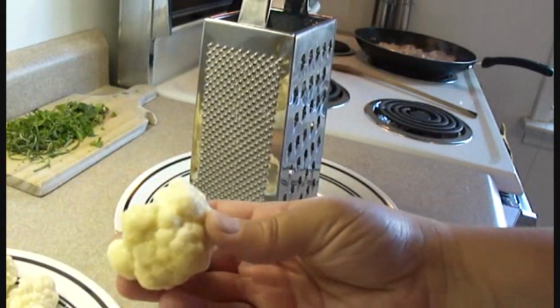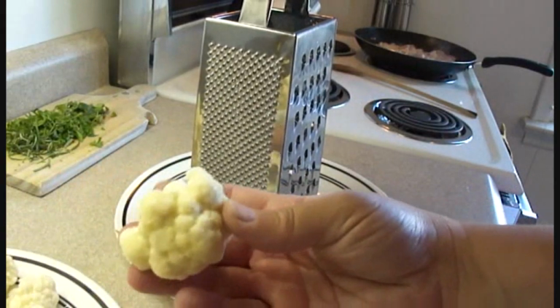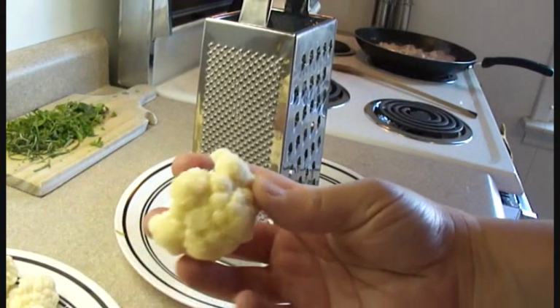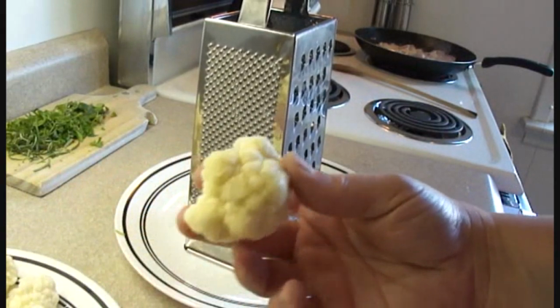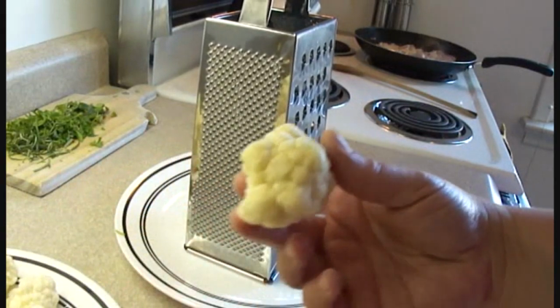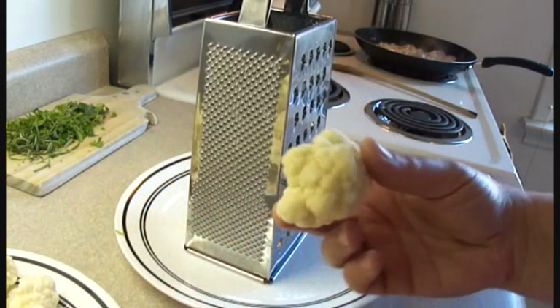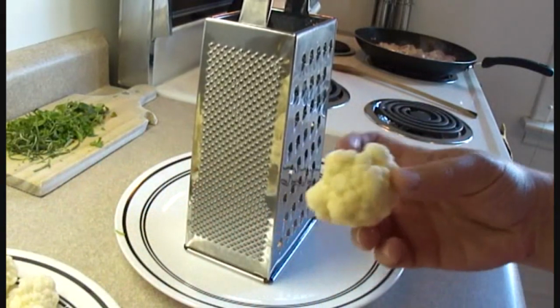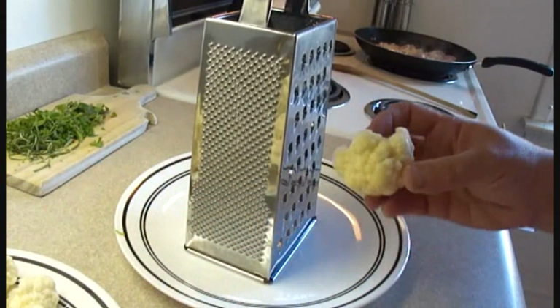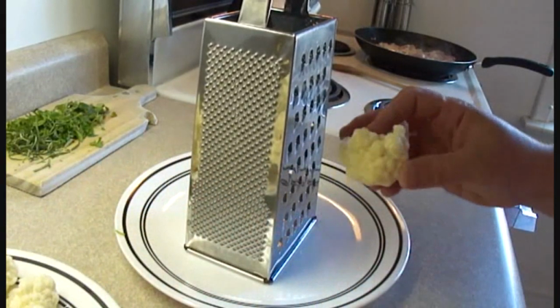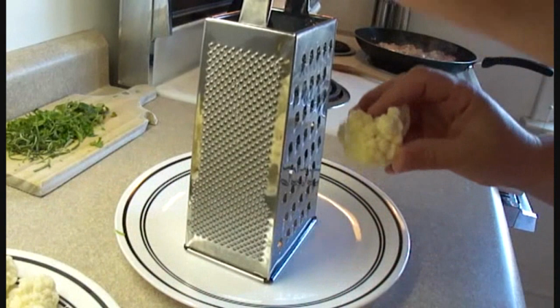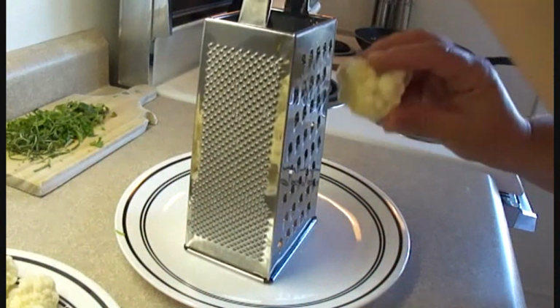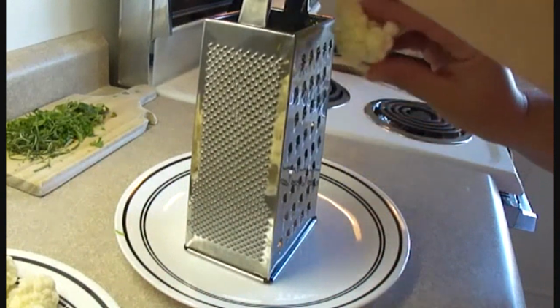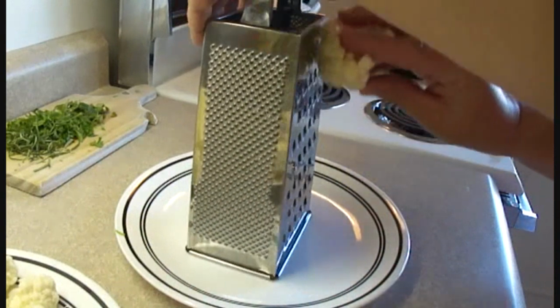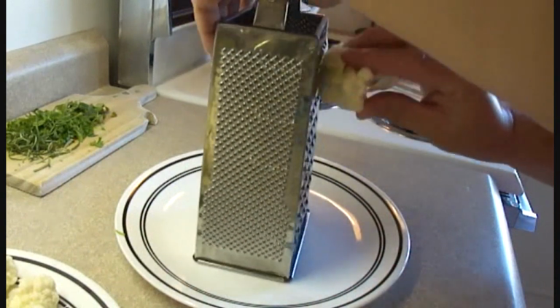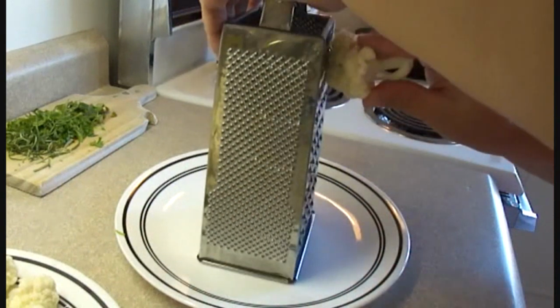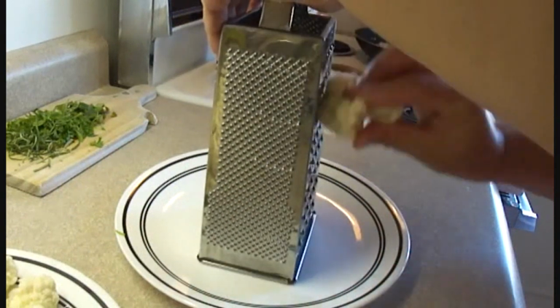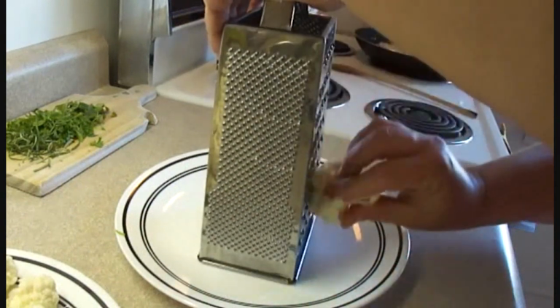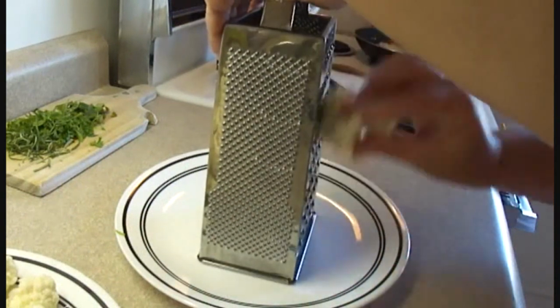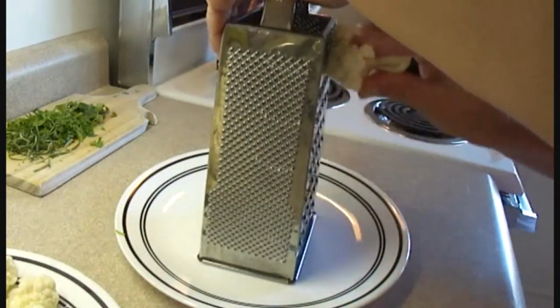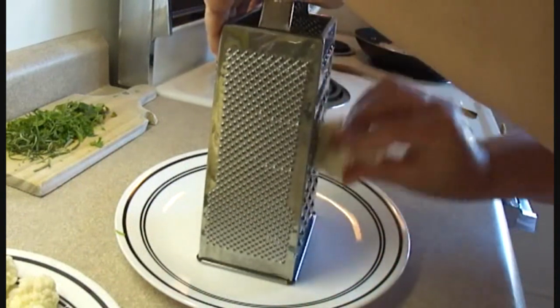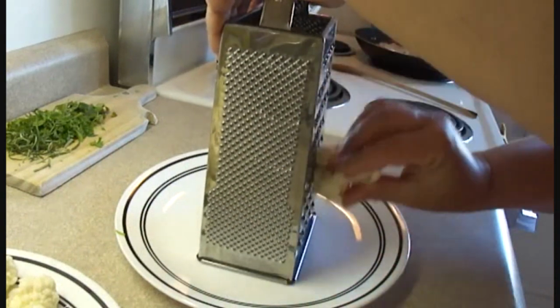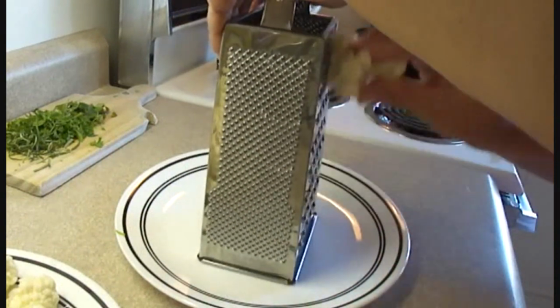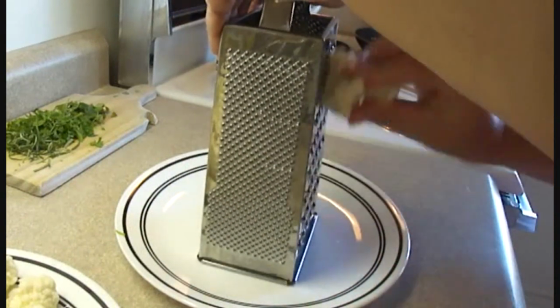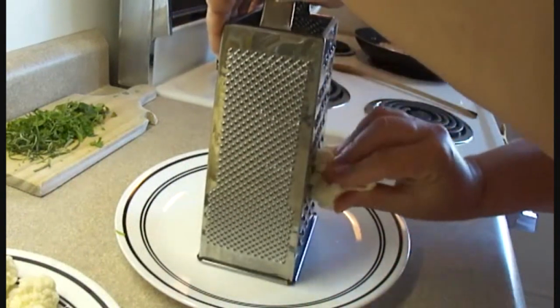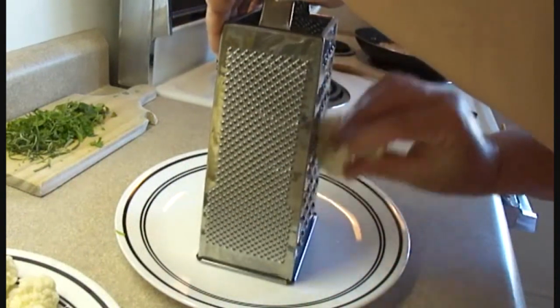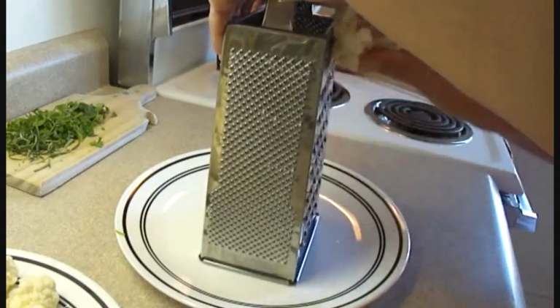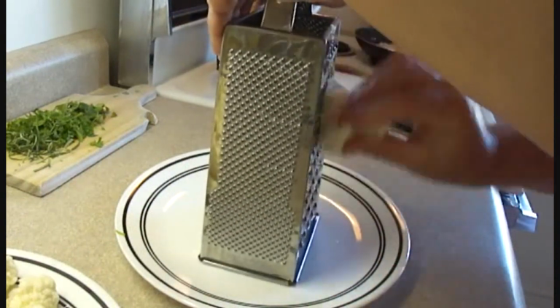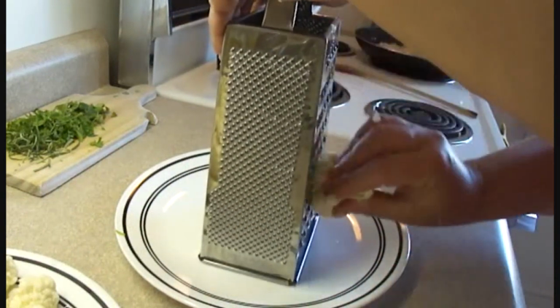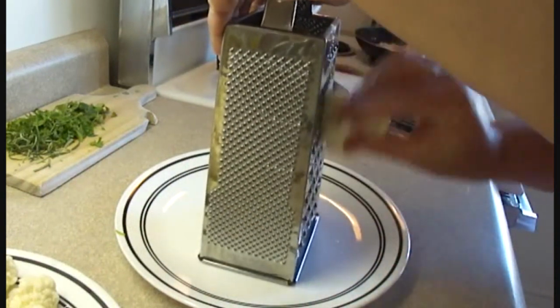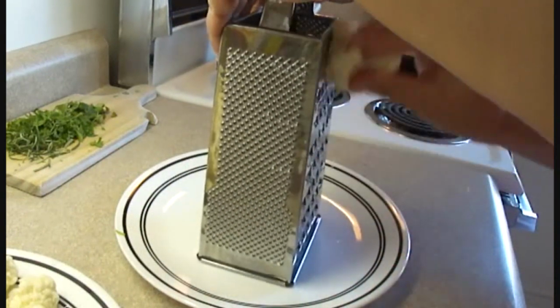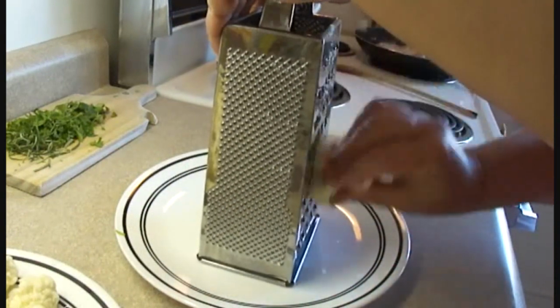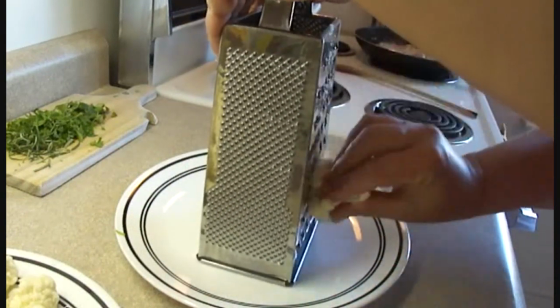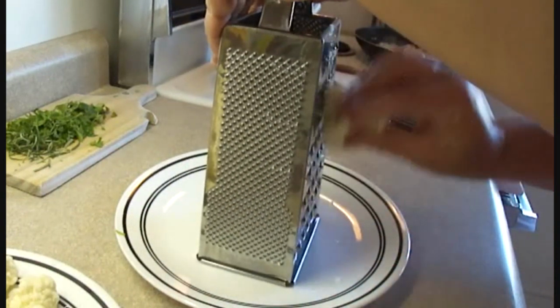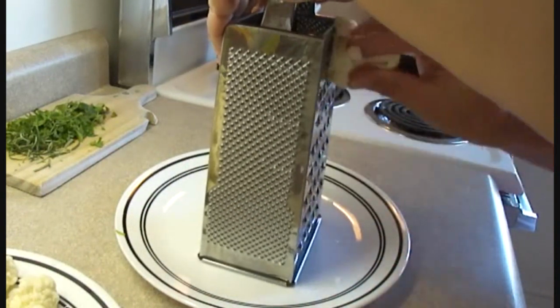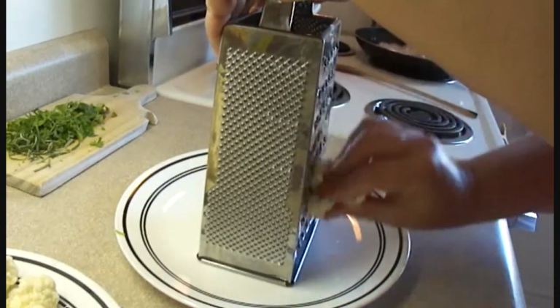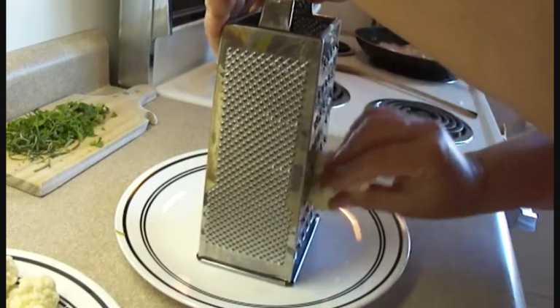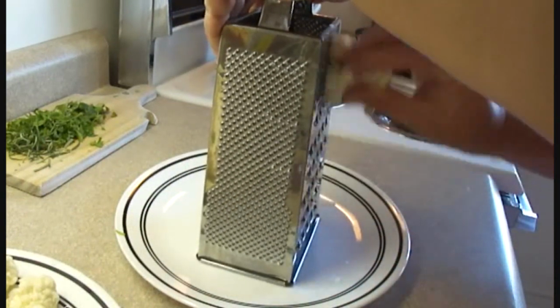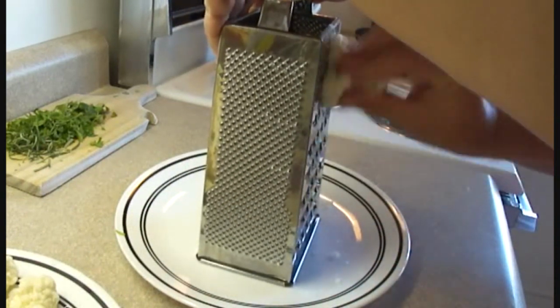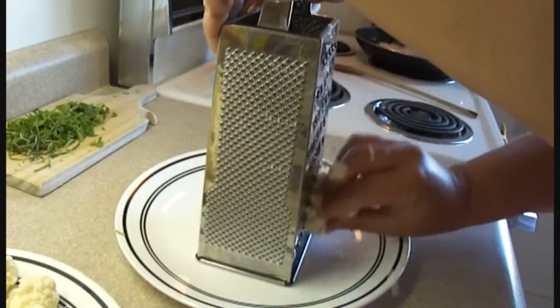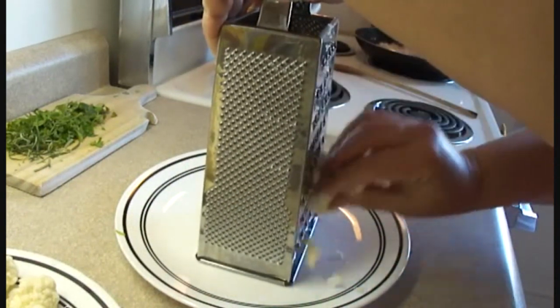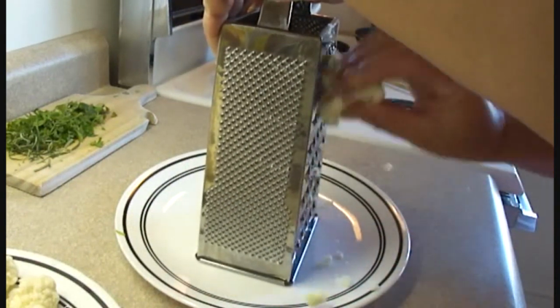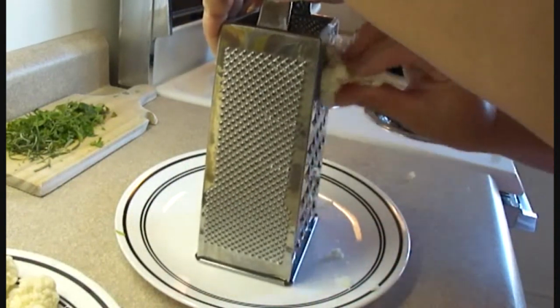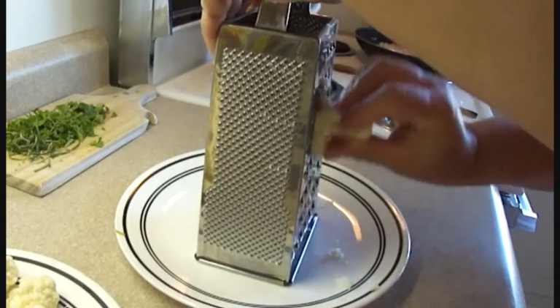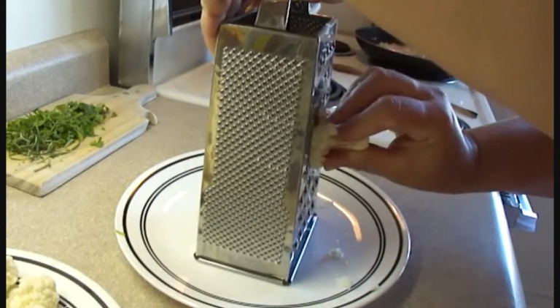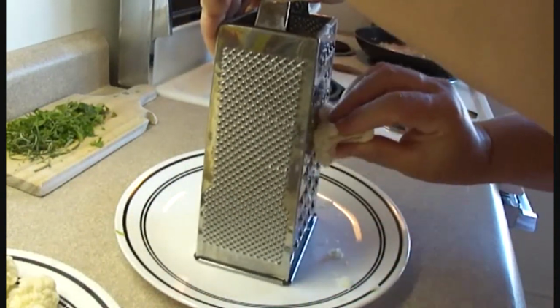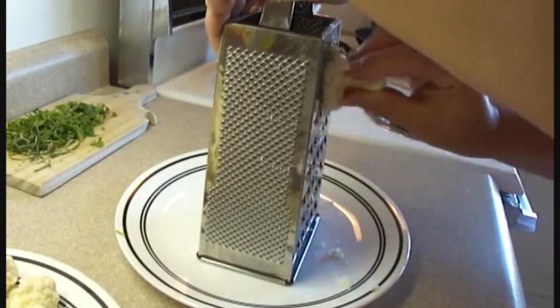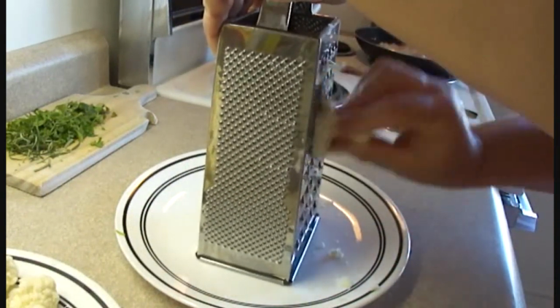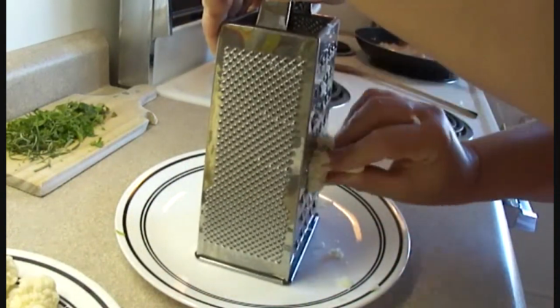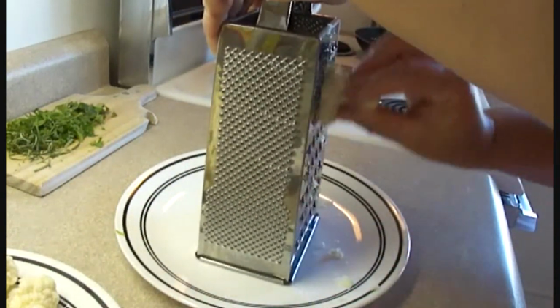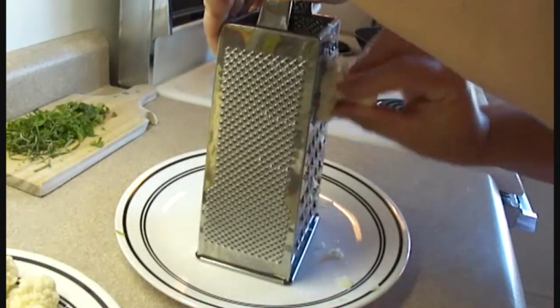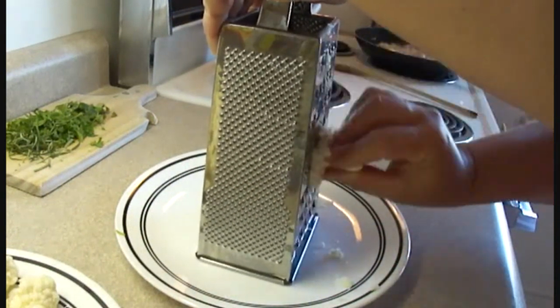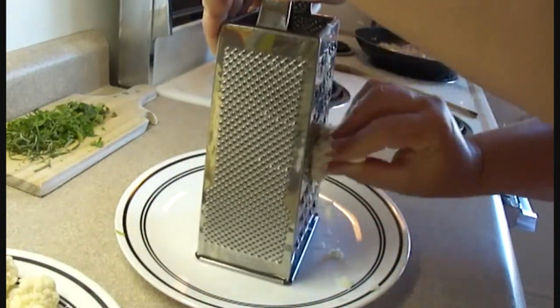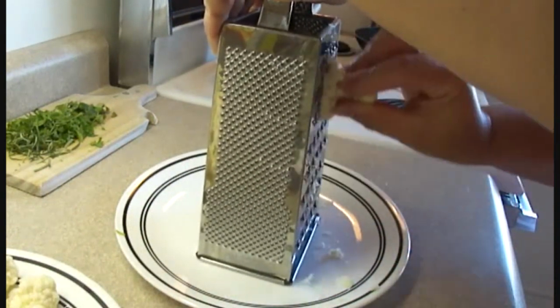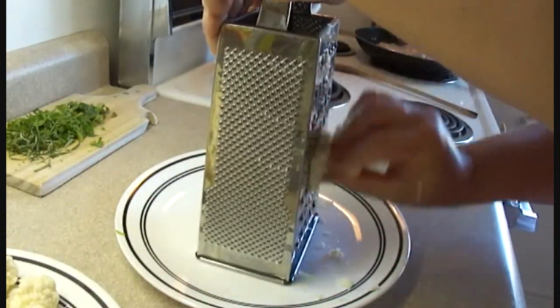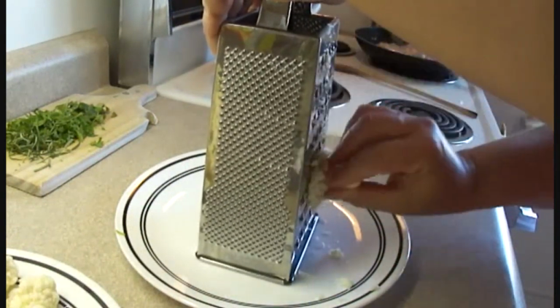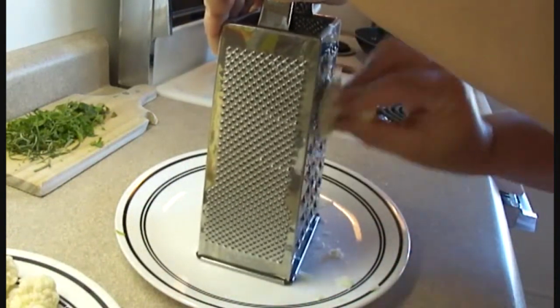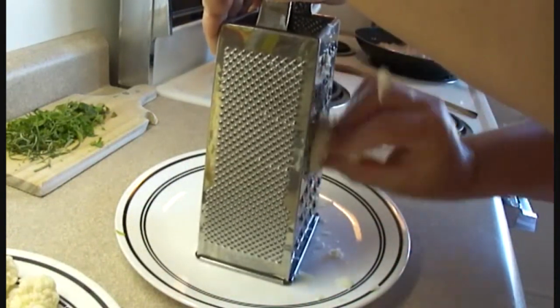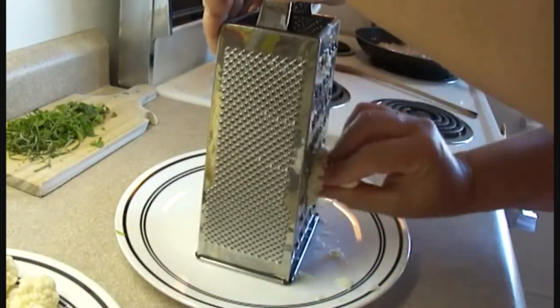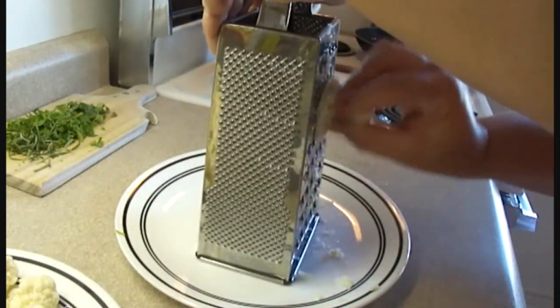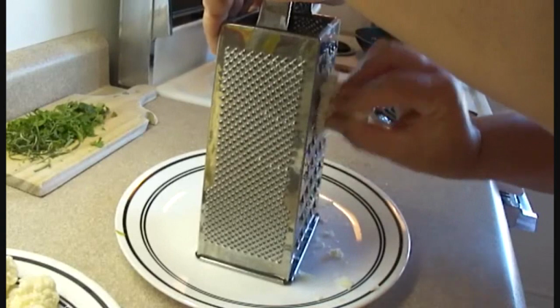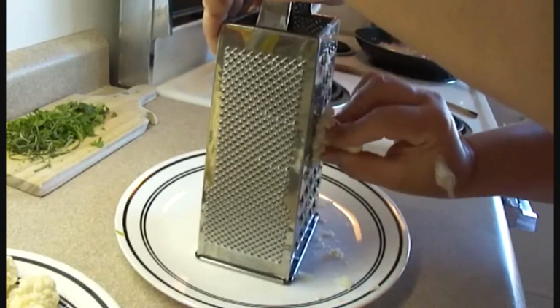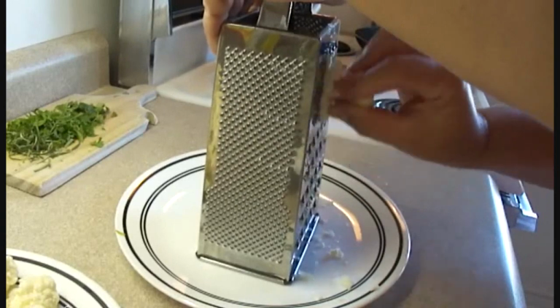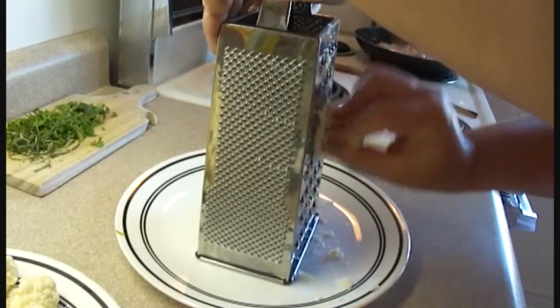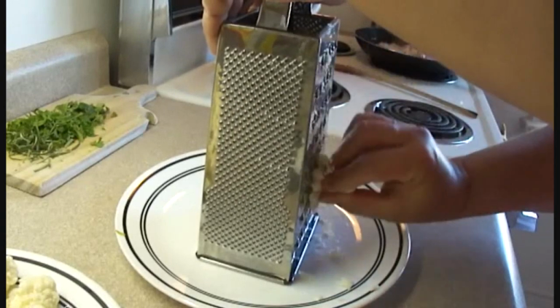Today we're making low carb chicken casserole. This is actually a really good substitute for chicken and rice if you're on a low carb diet.